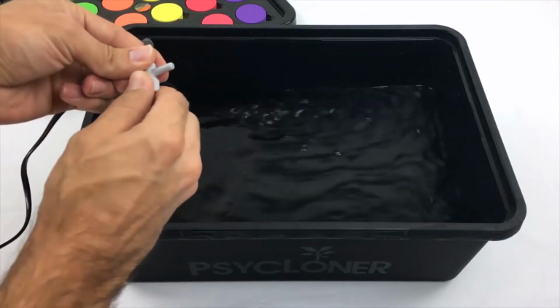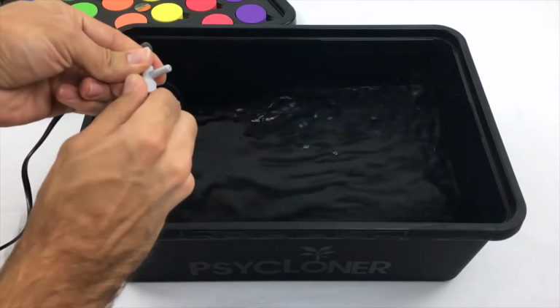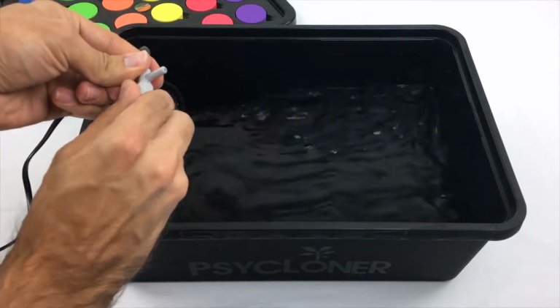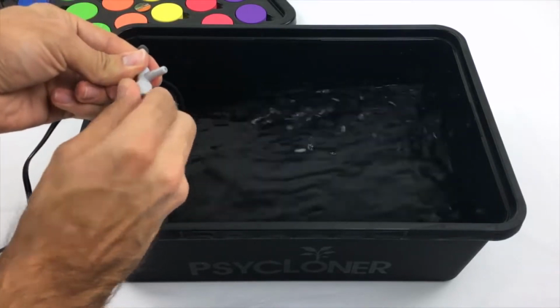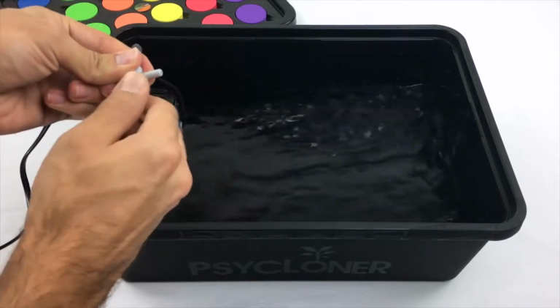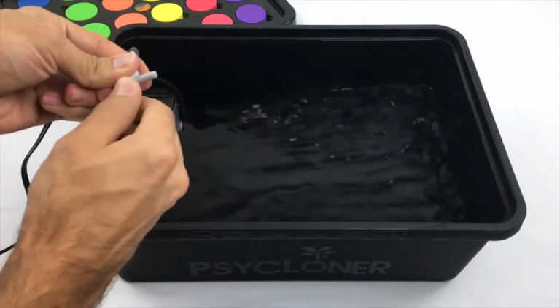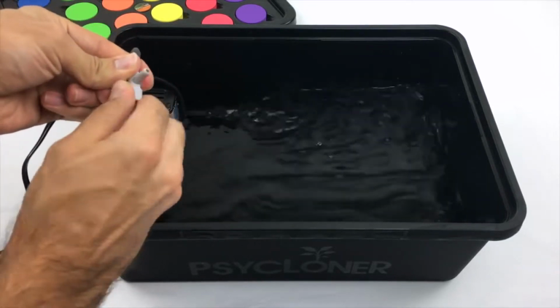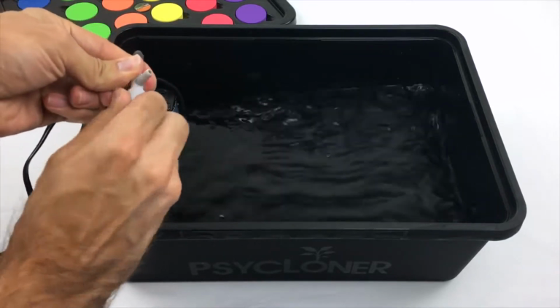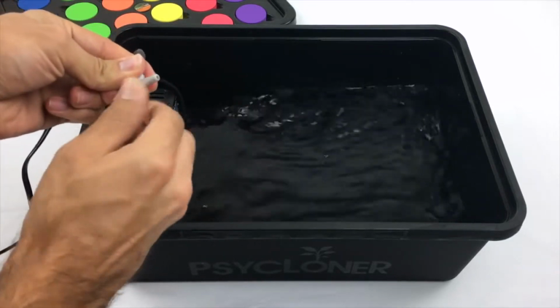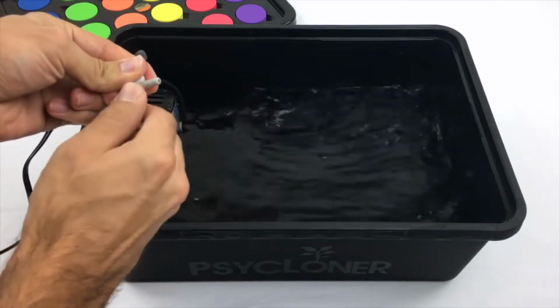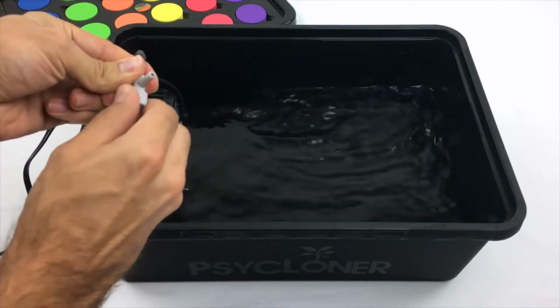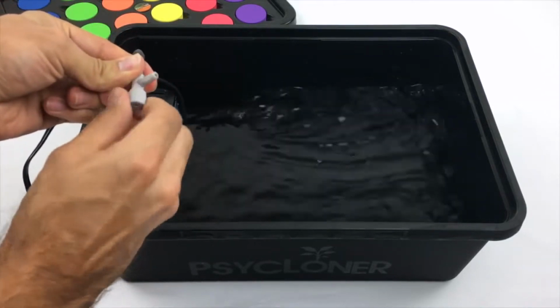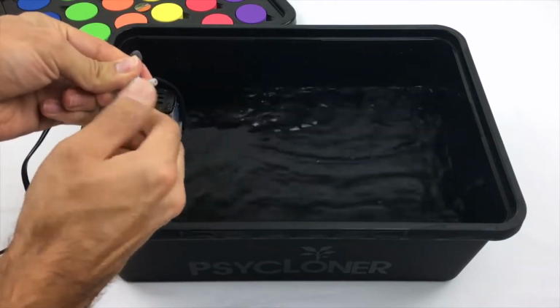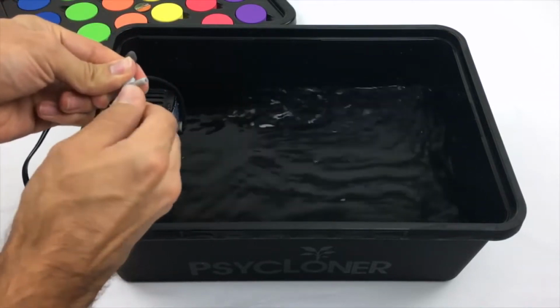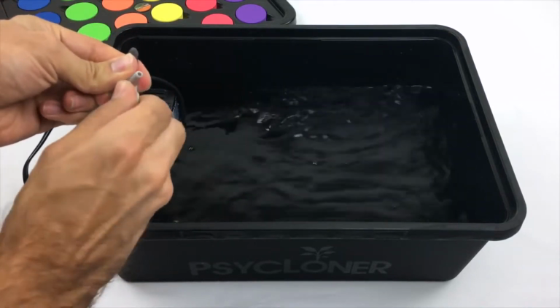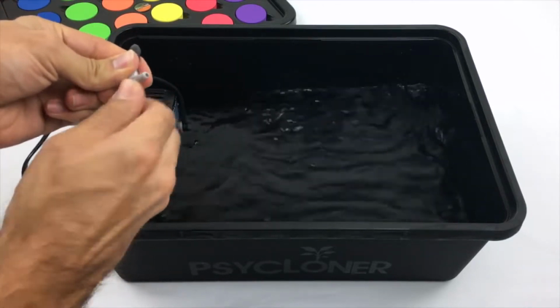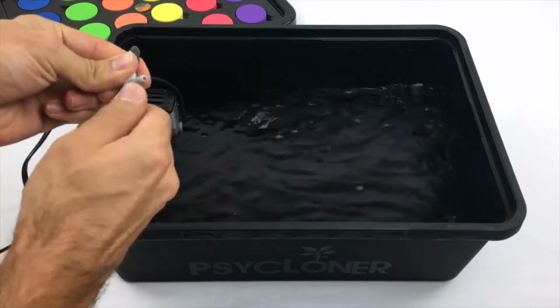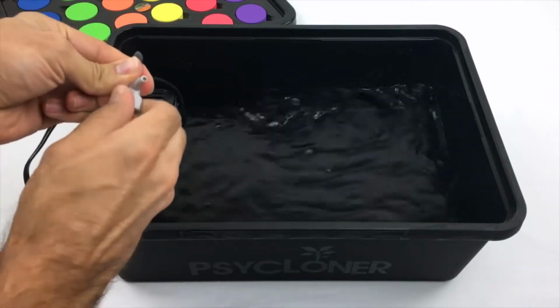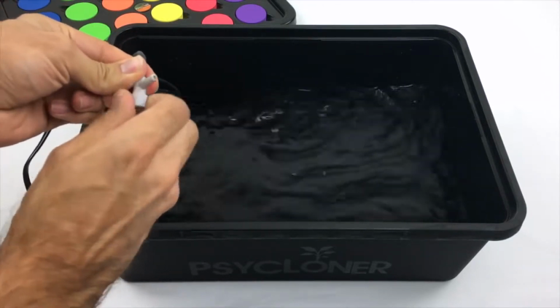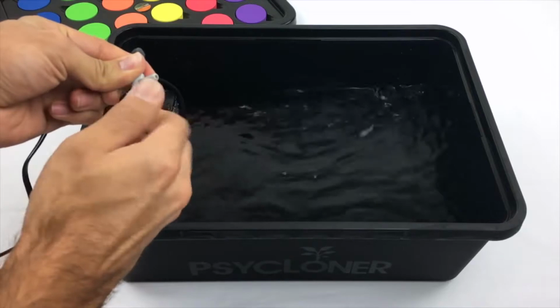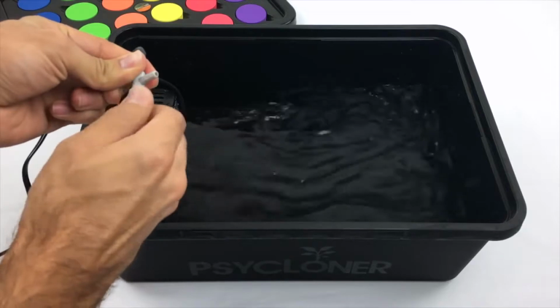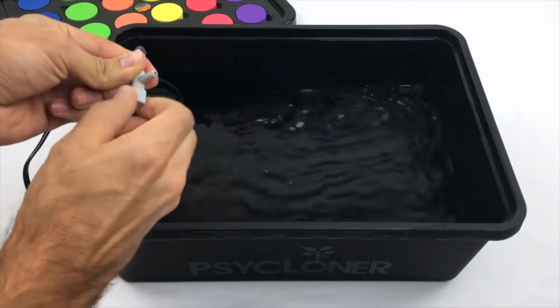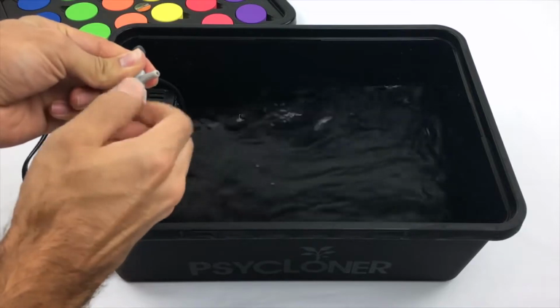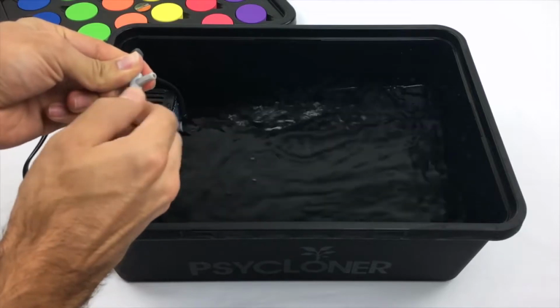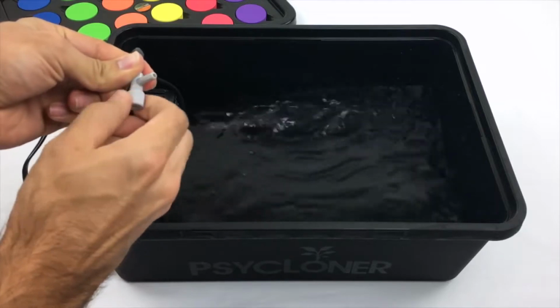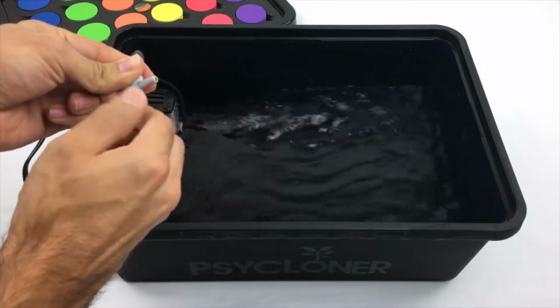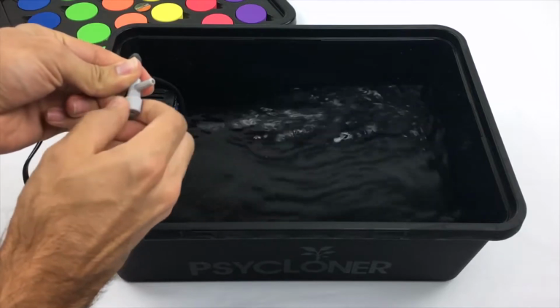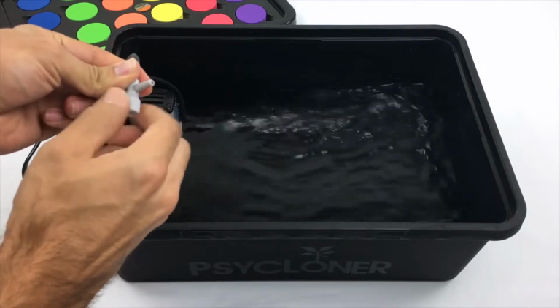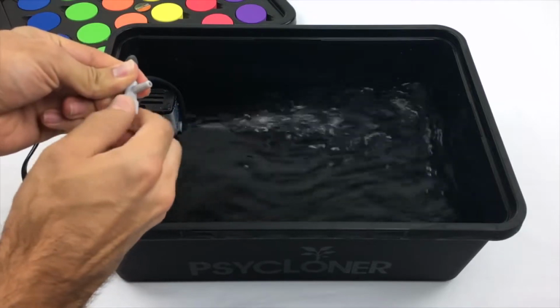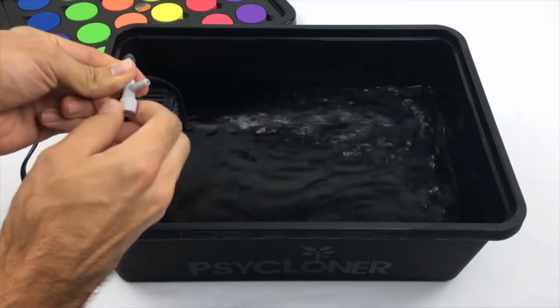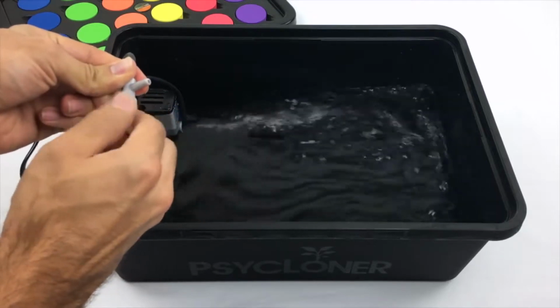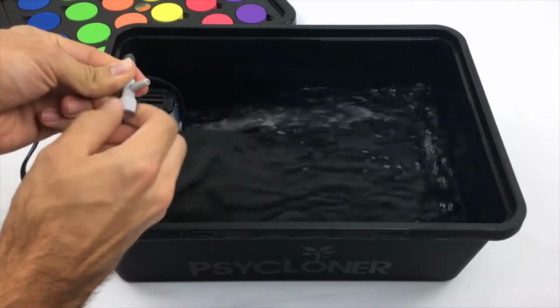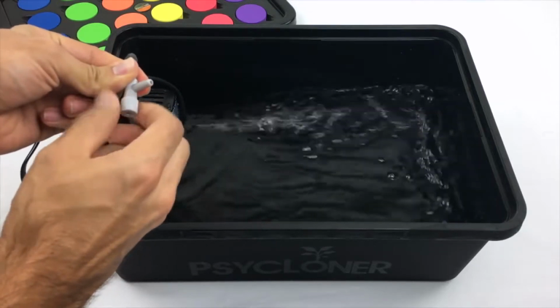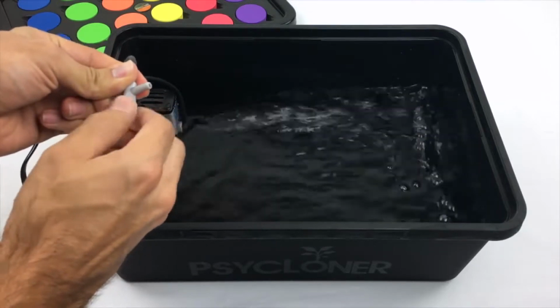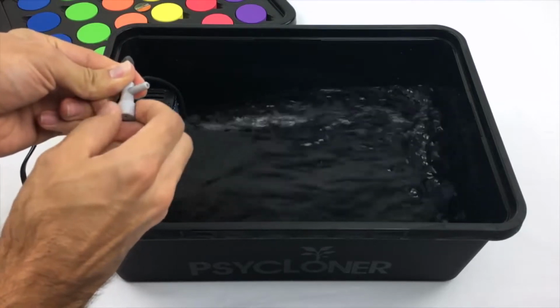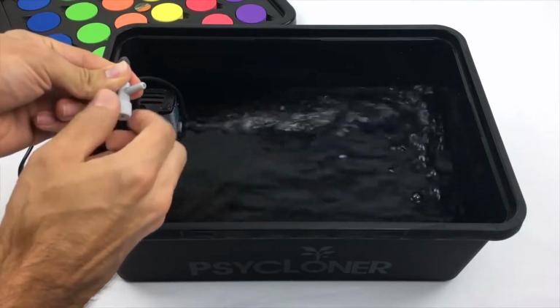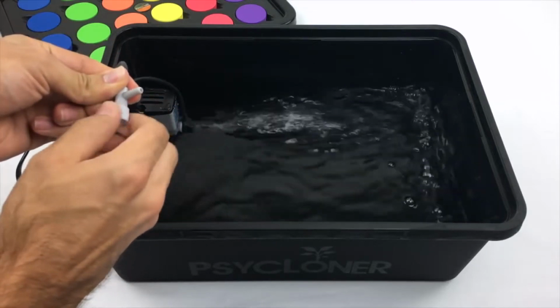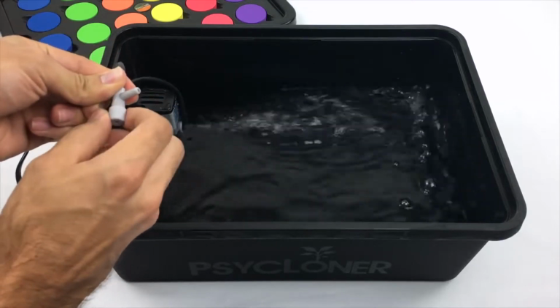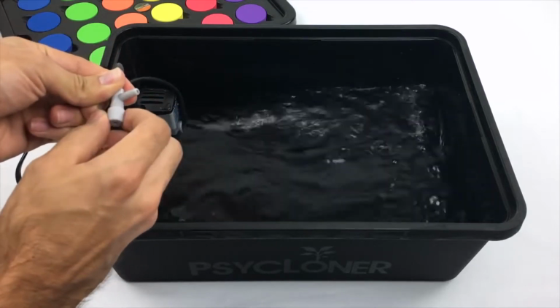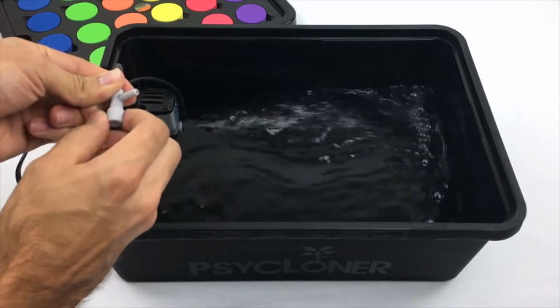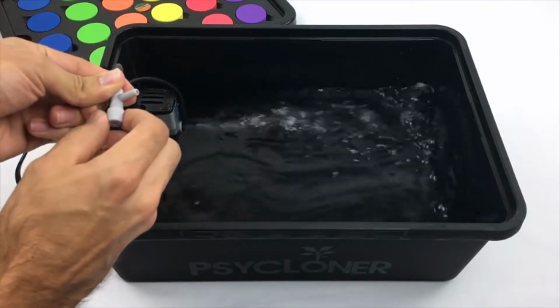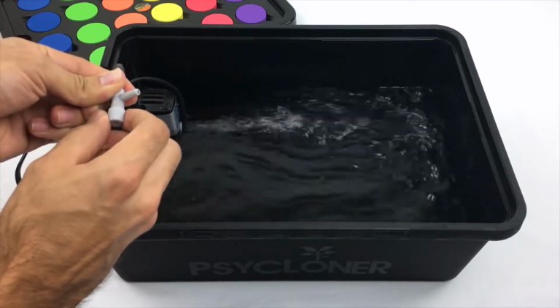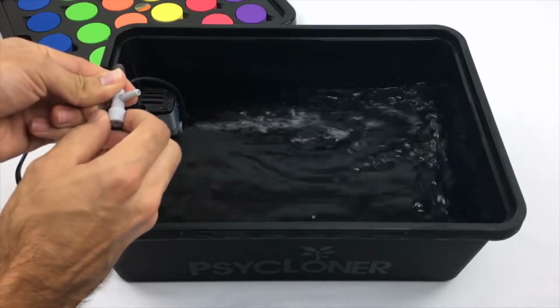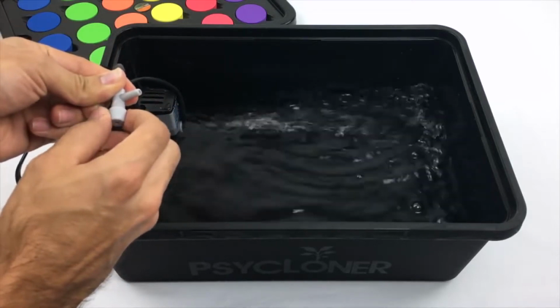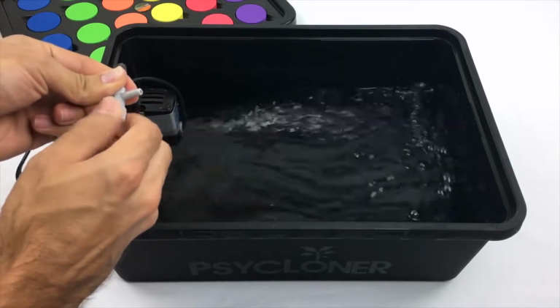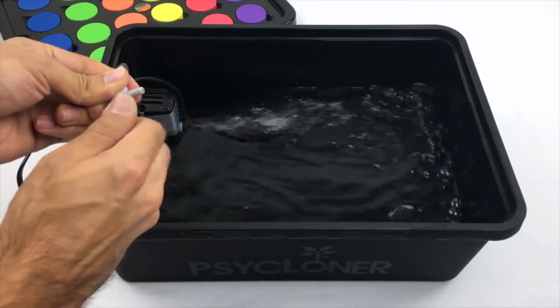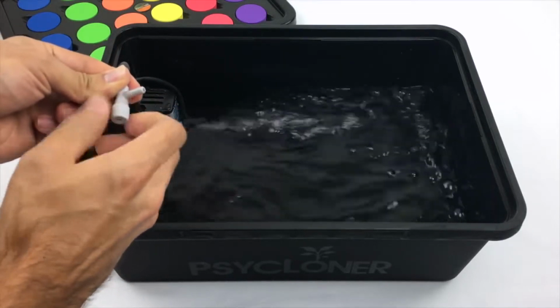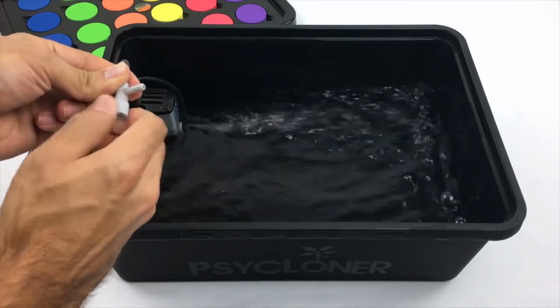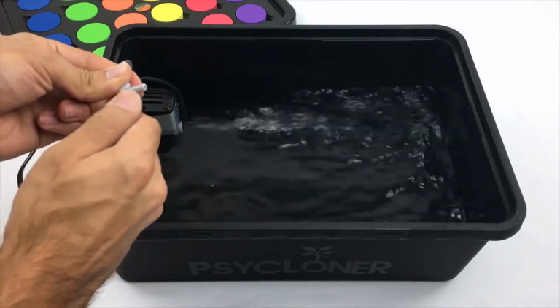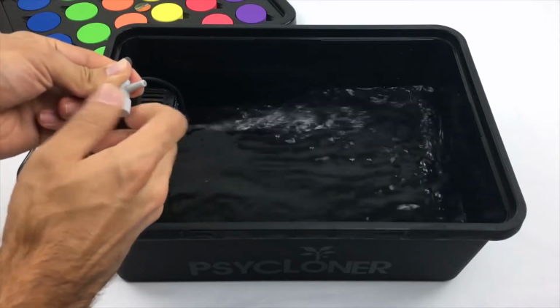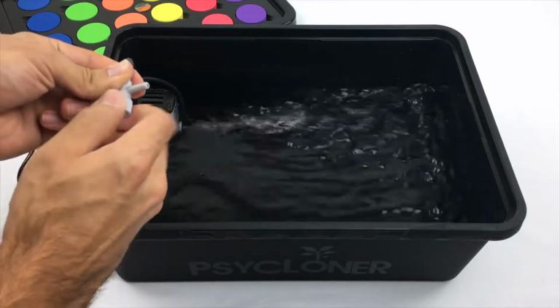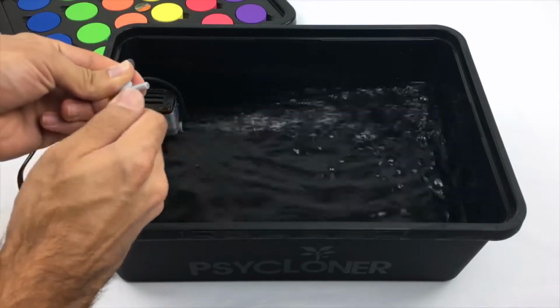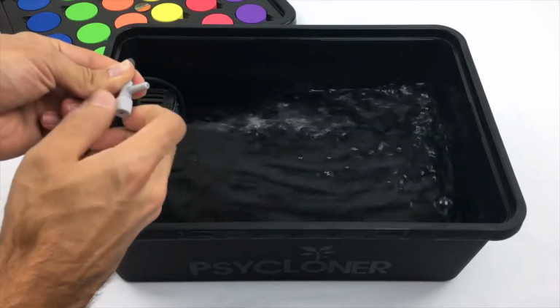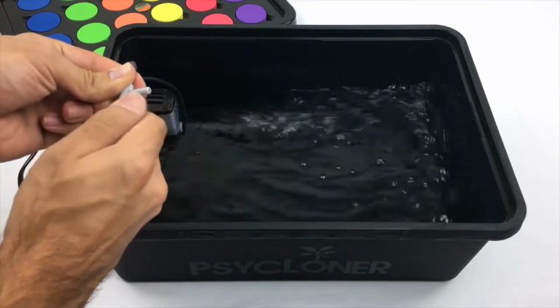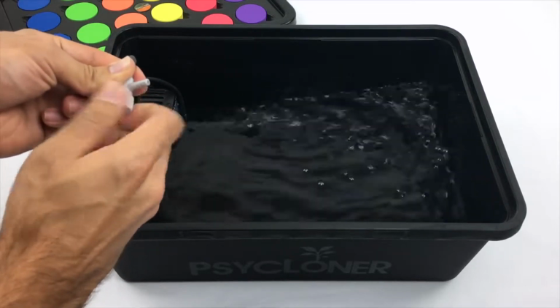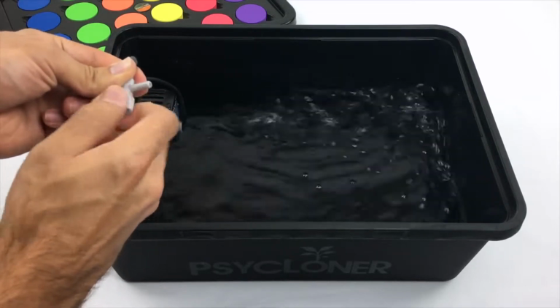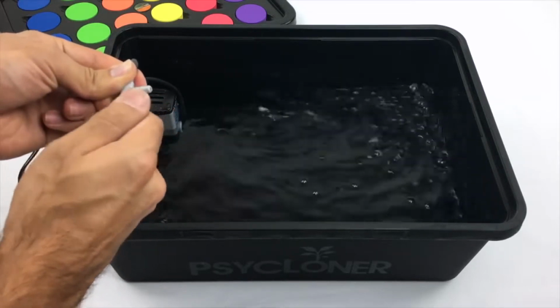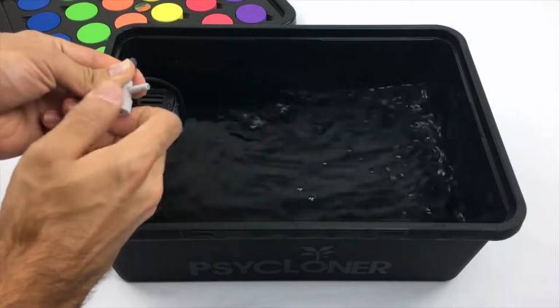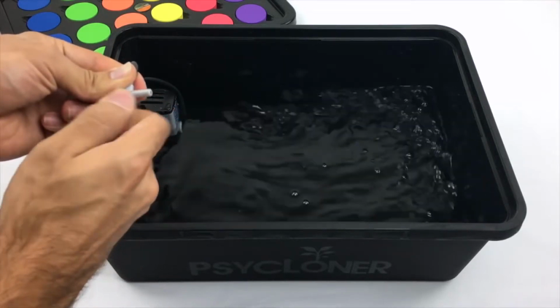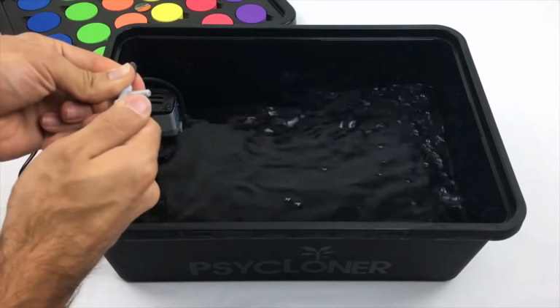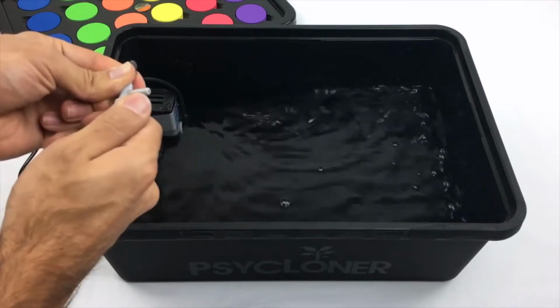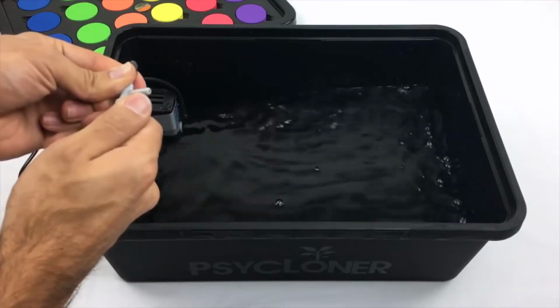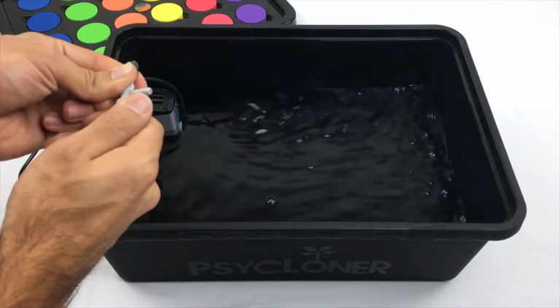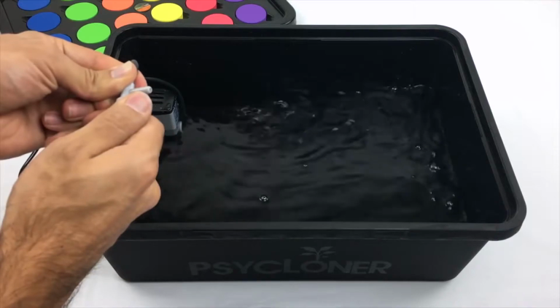The Cycloner was designed to allow the power cord and air cap to be placed outside without disrupting the seal between the lid and the reservoir.